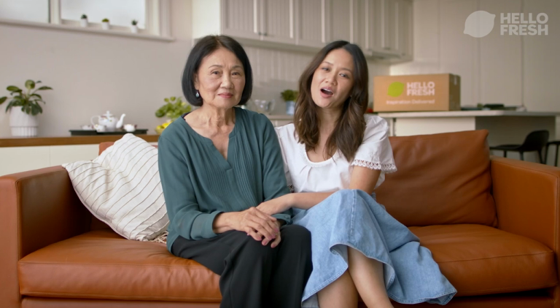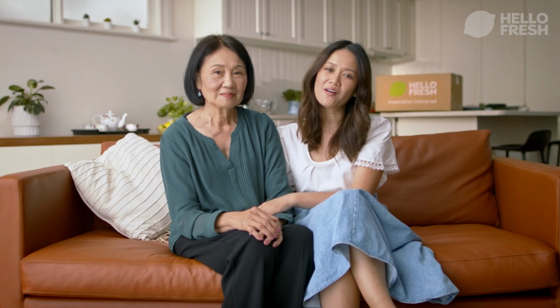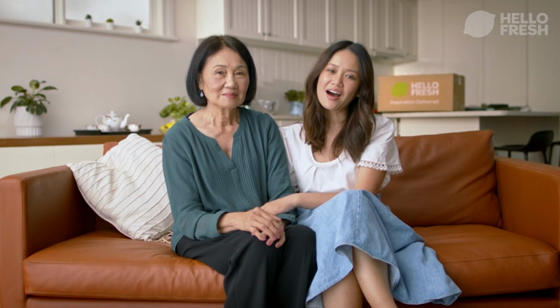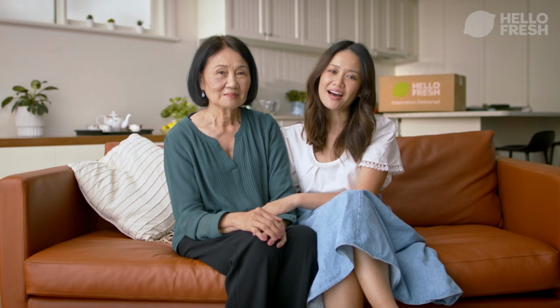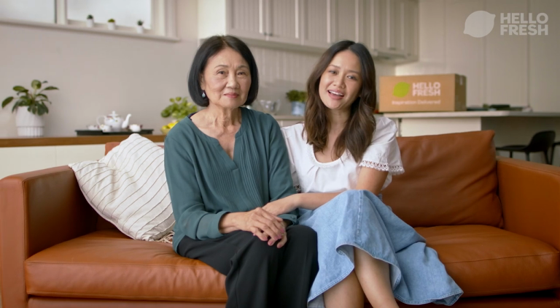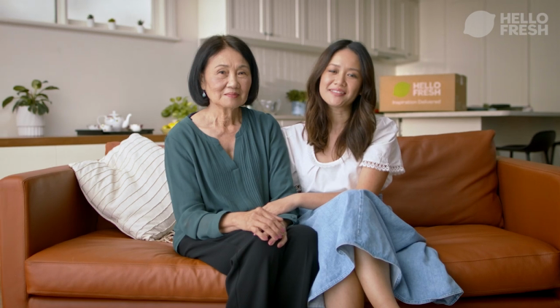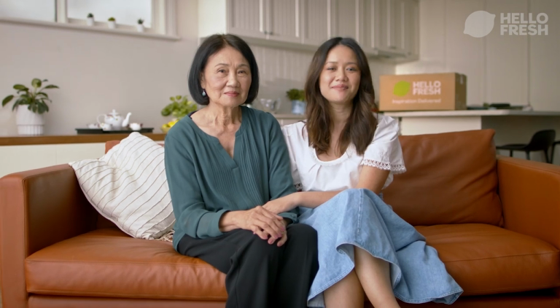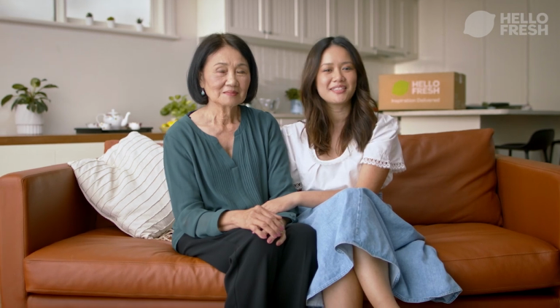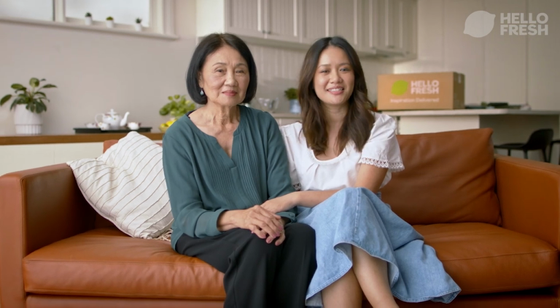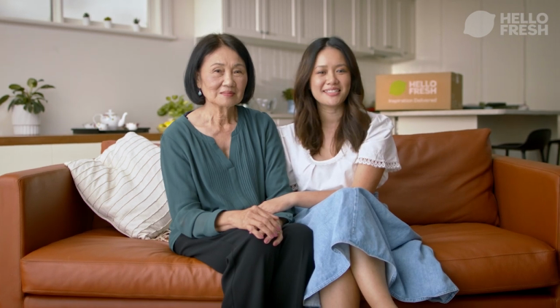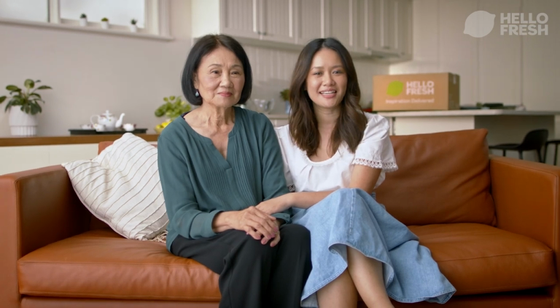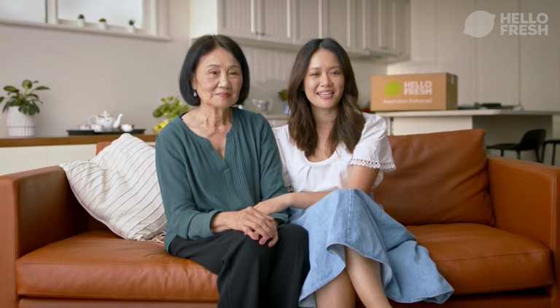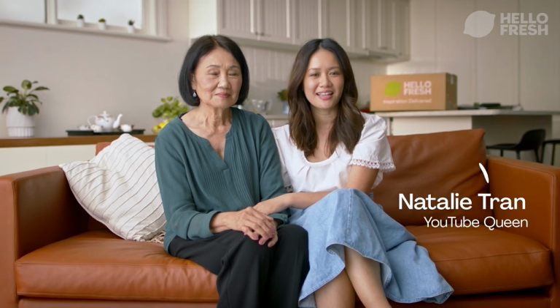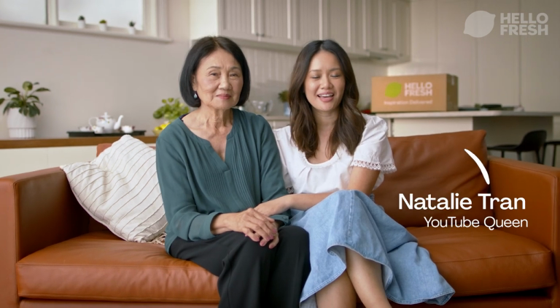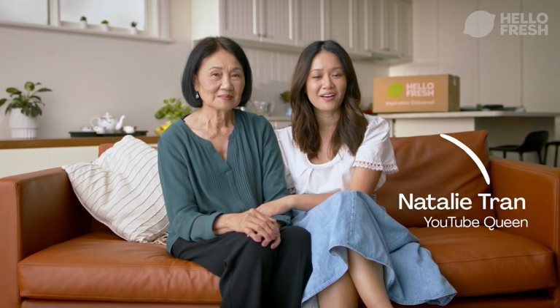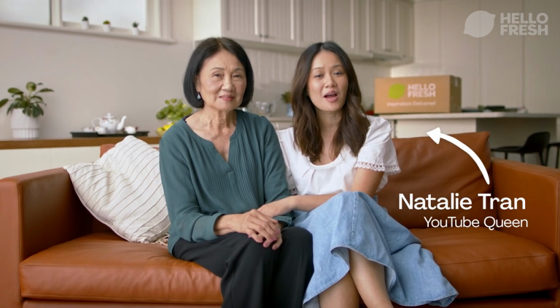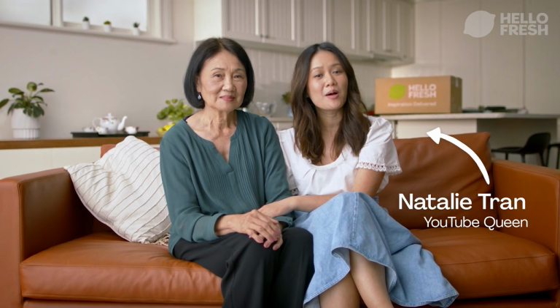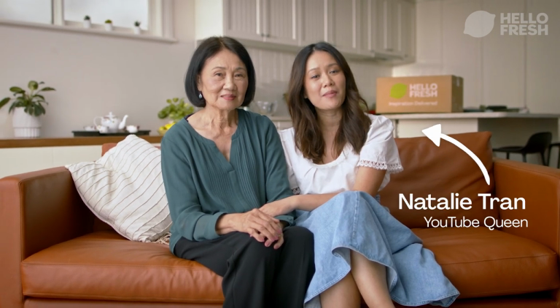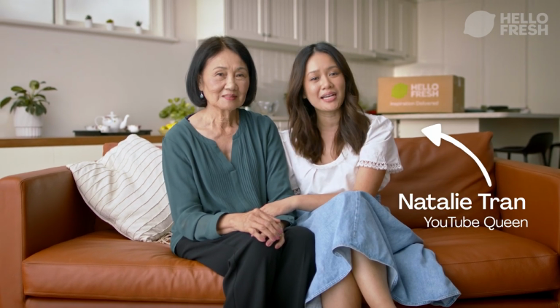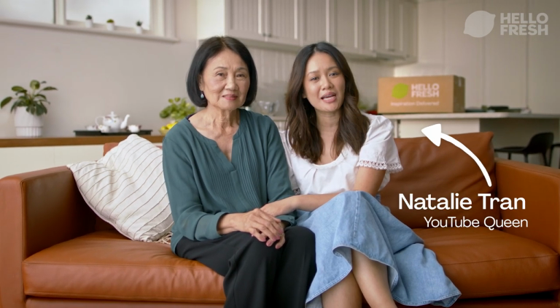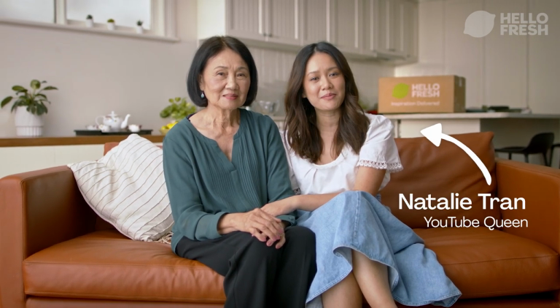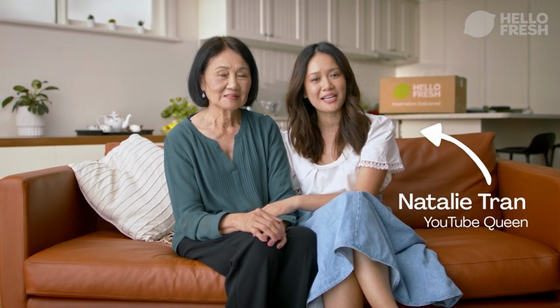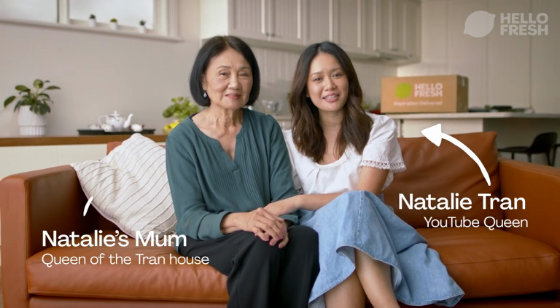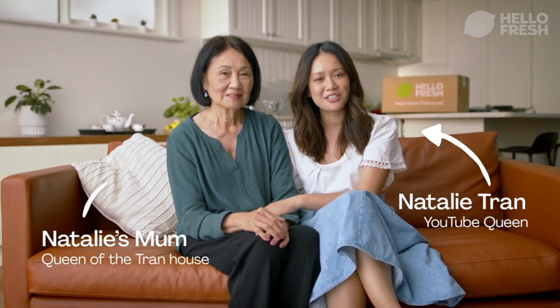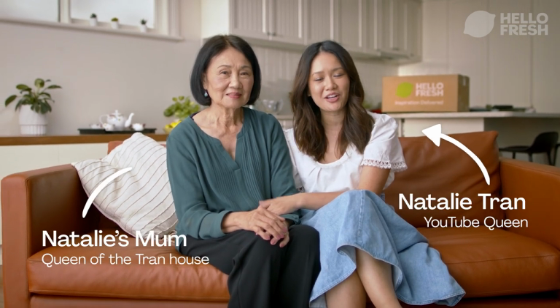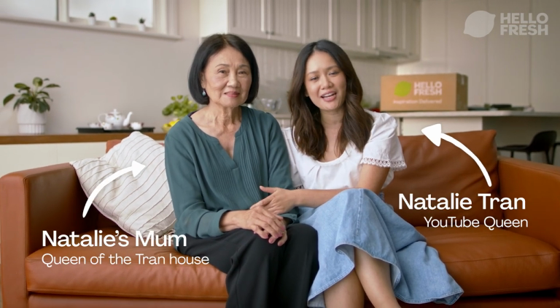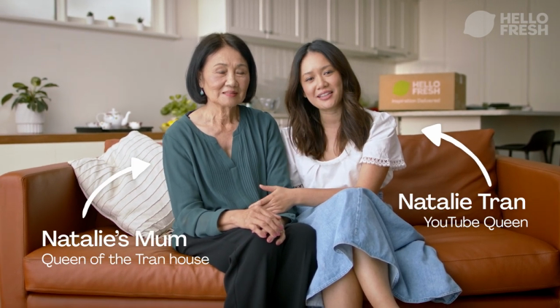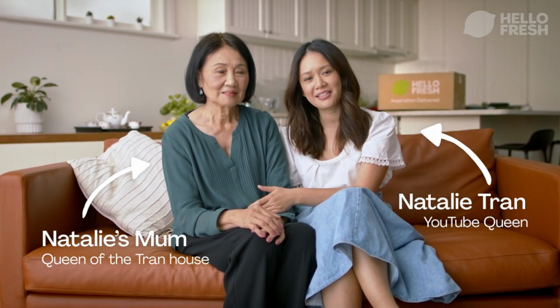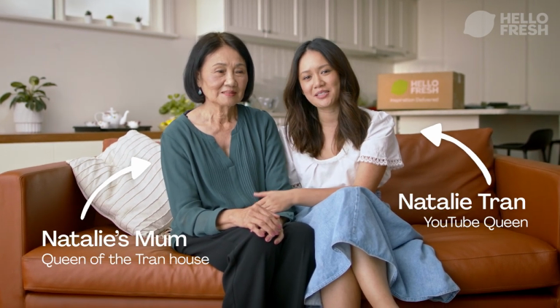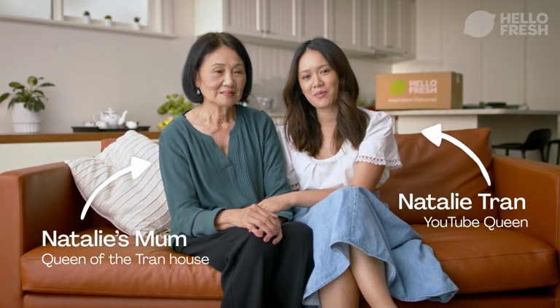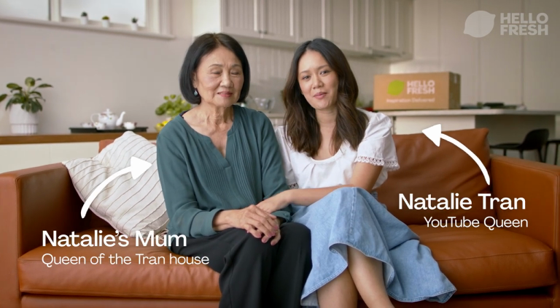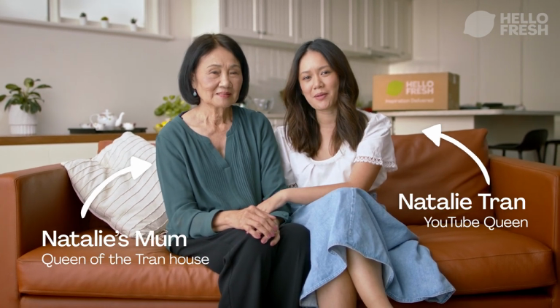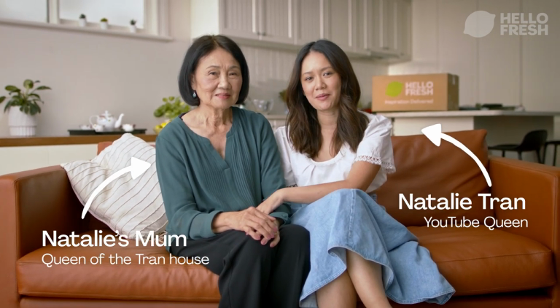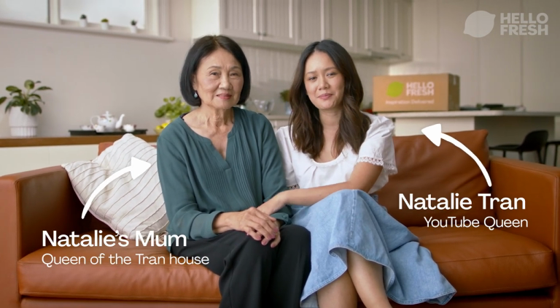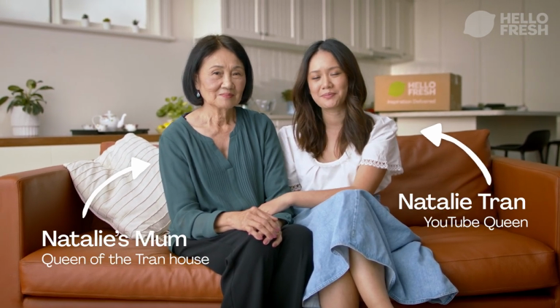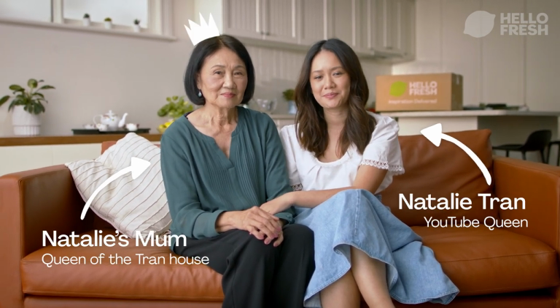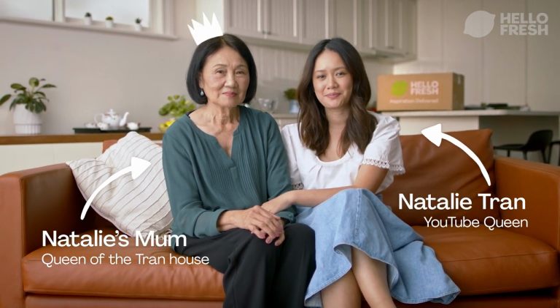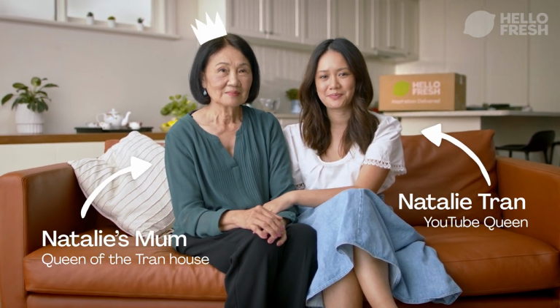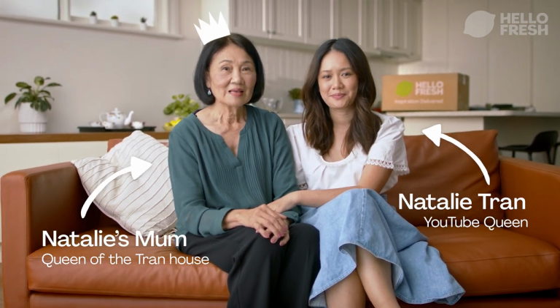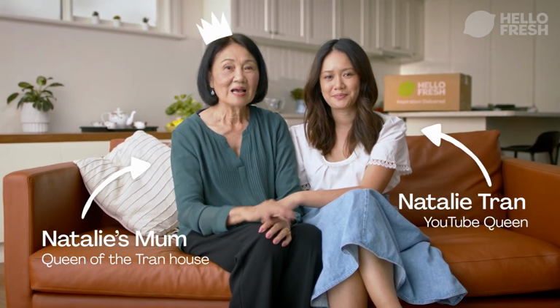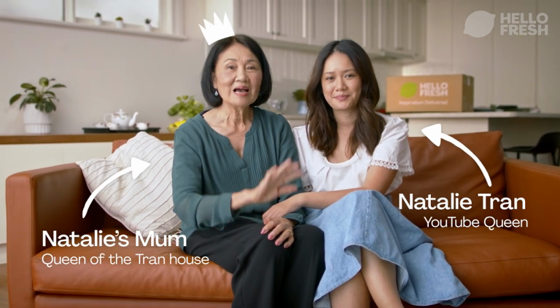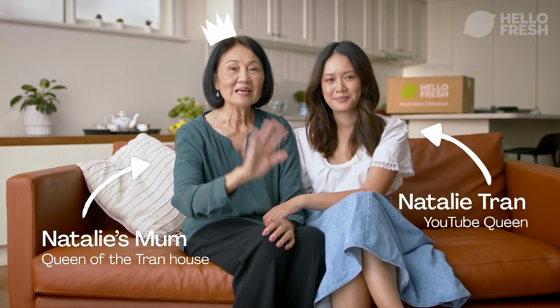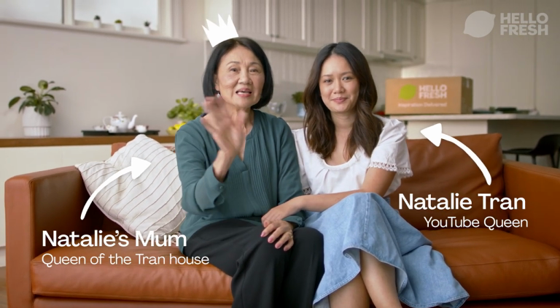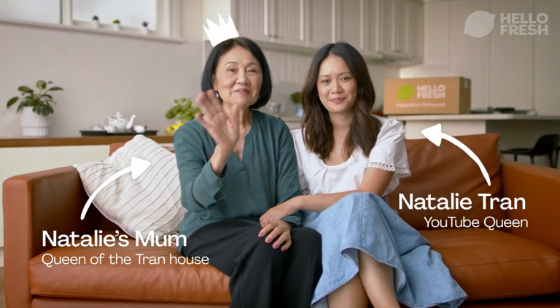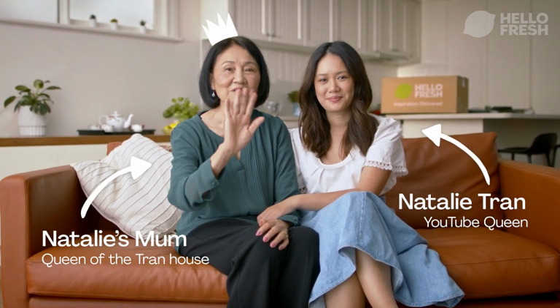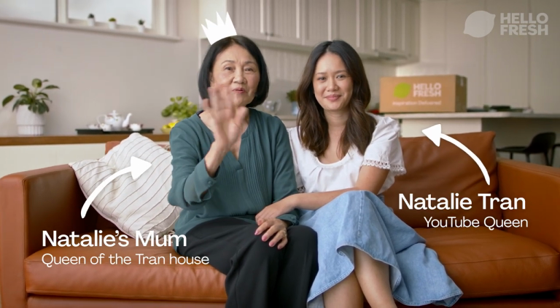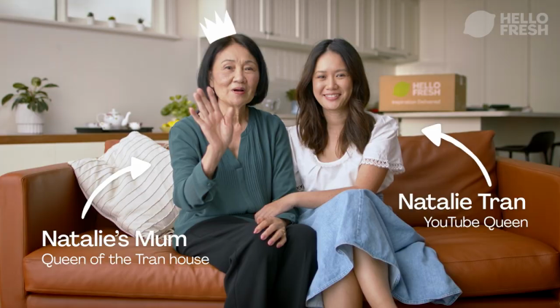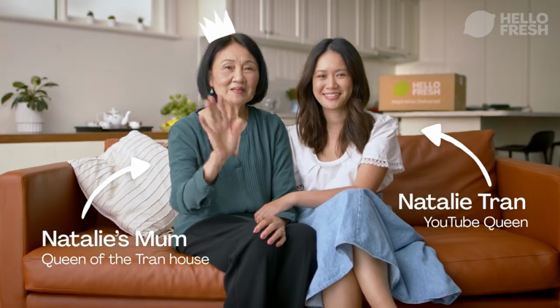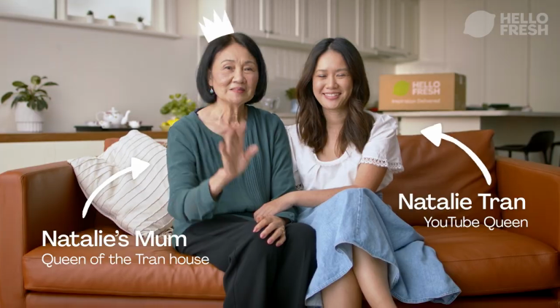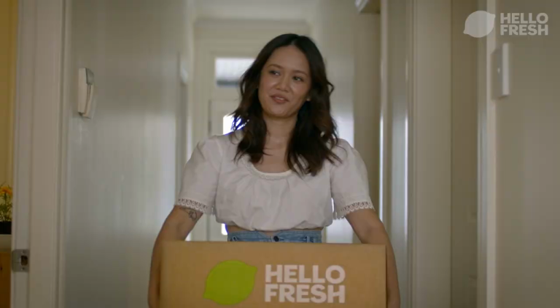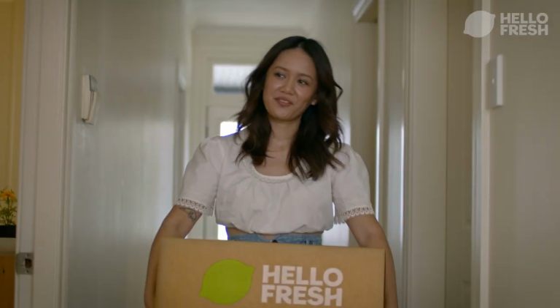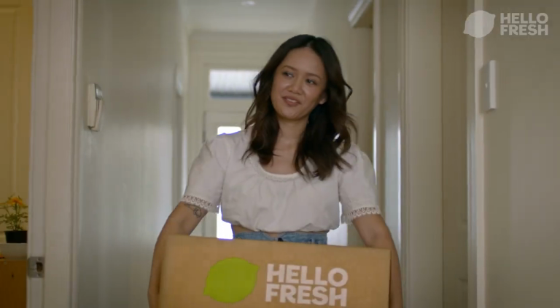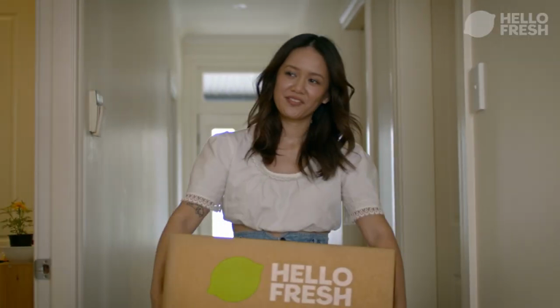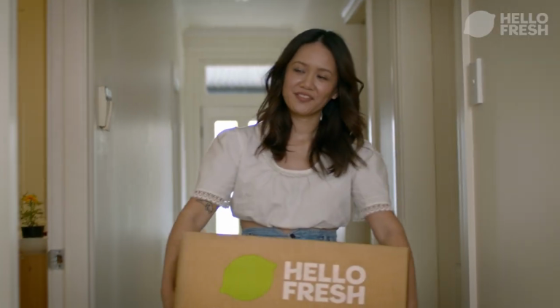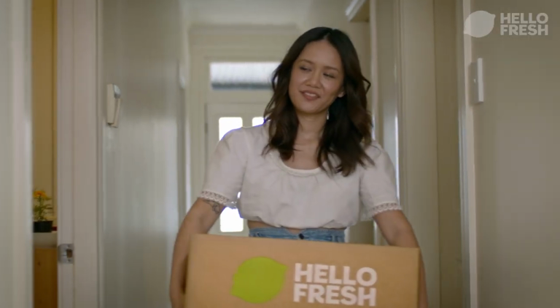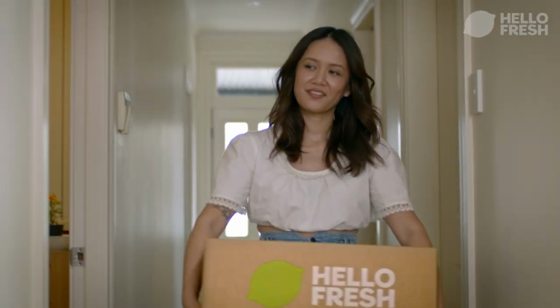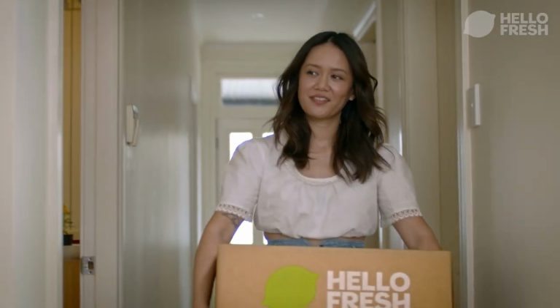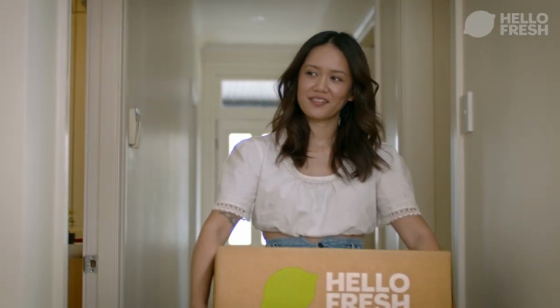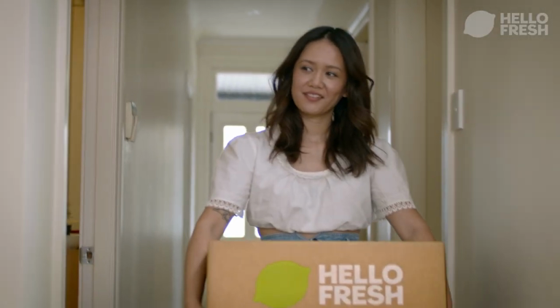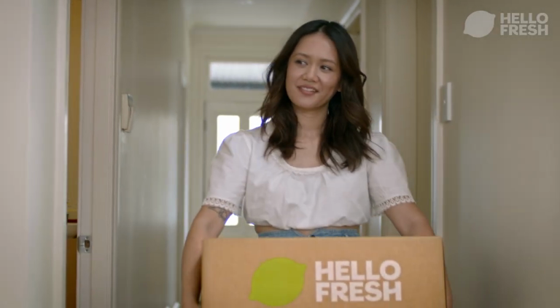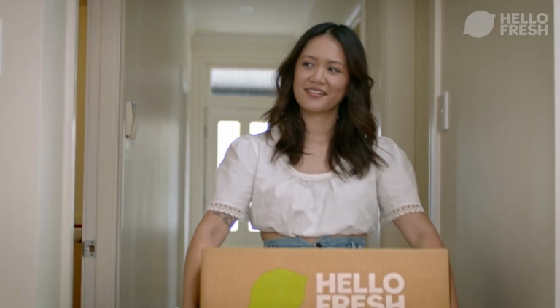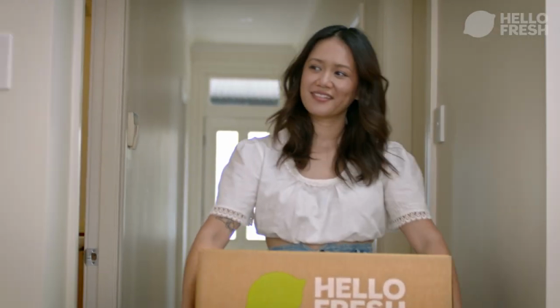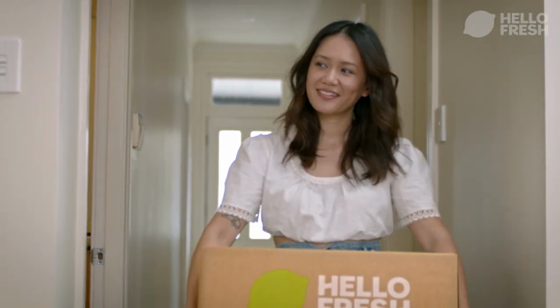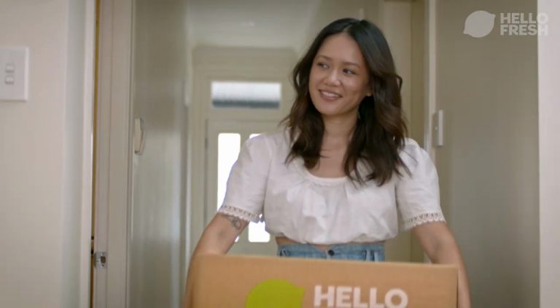Oh, hi. Didn't see you there. My name's Natalie Tran and this is my mum. Hi, everyone. And we just cooked some HelloFresh.